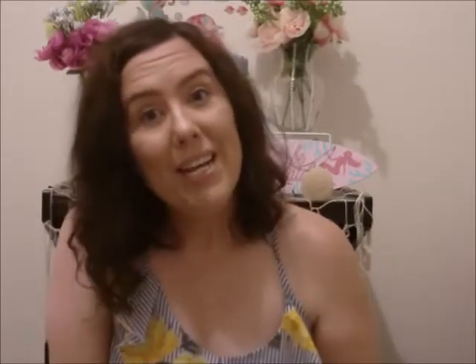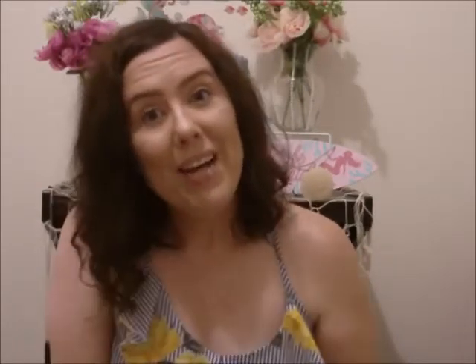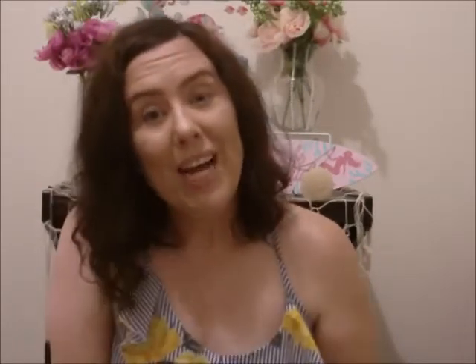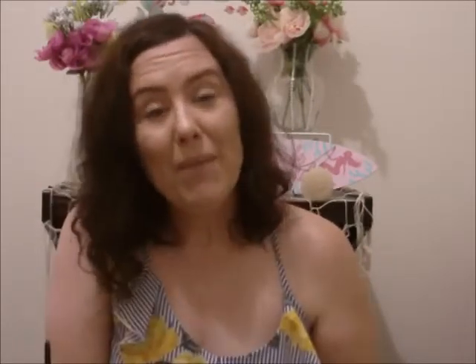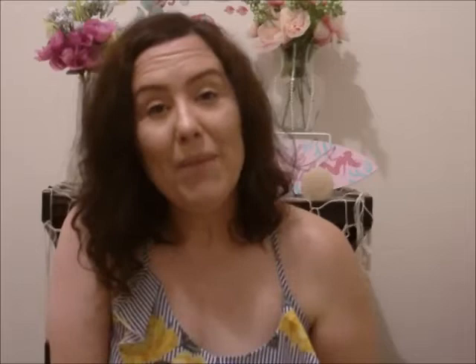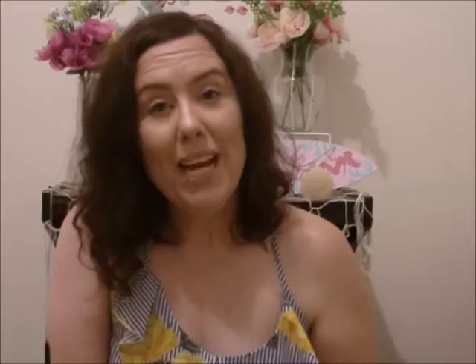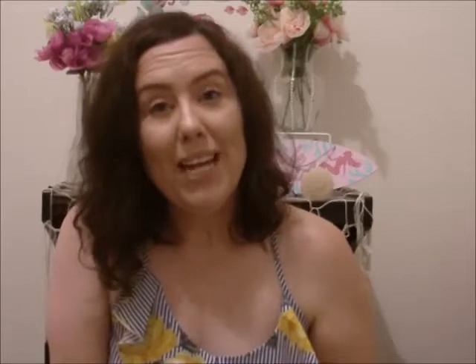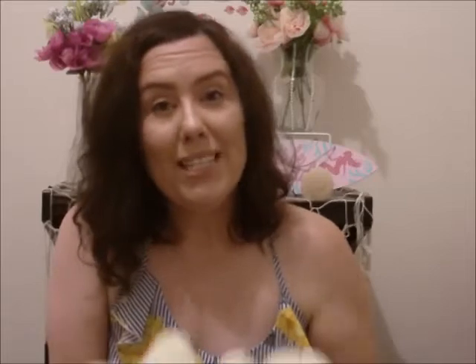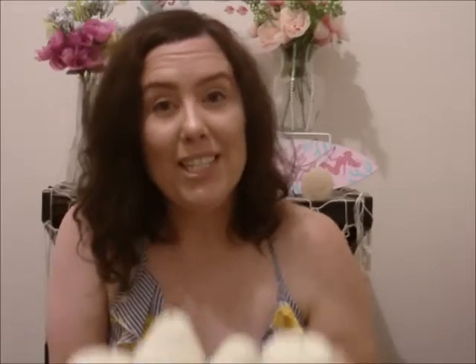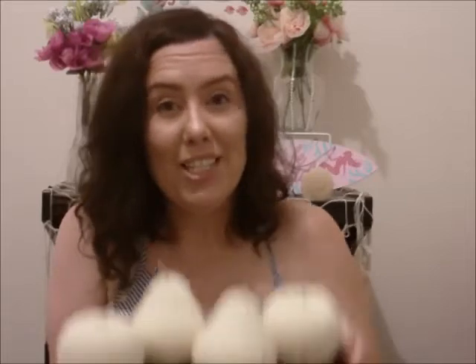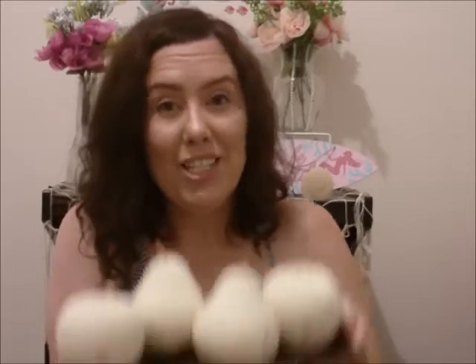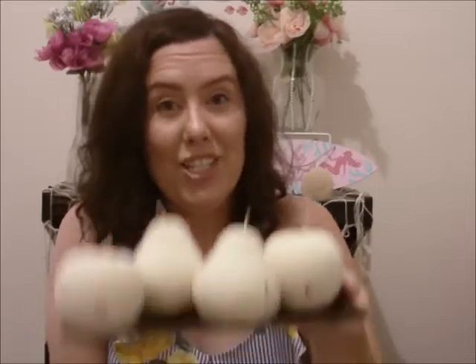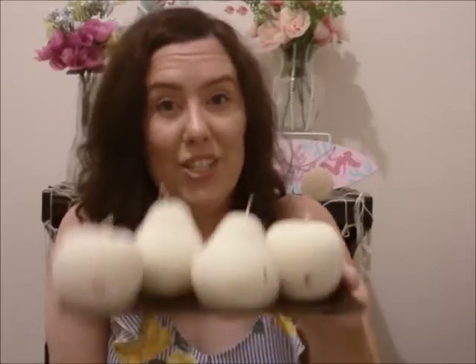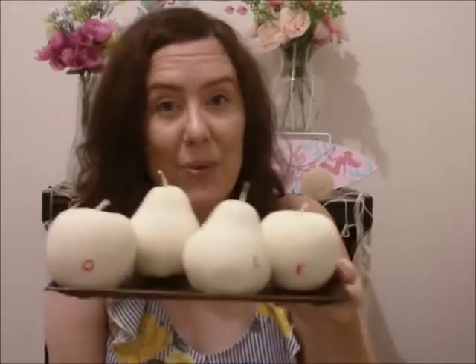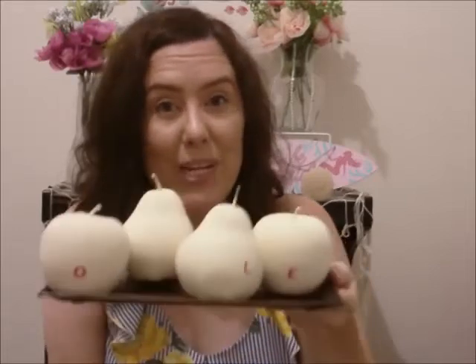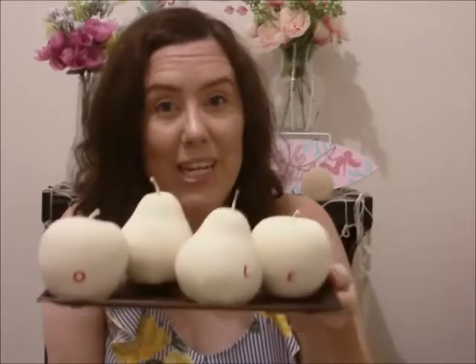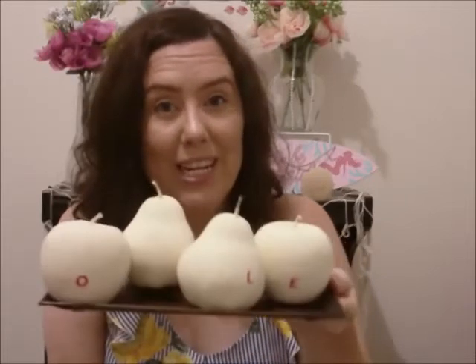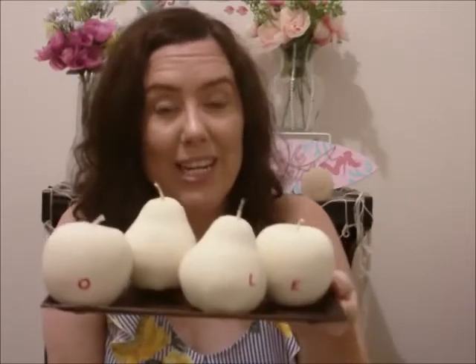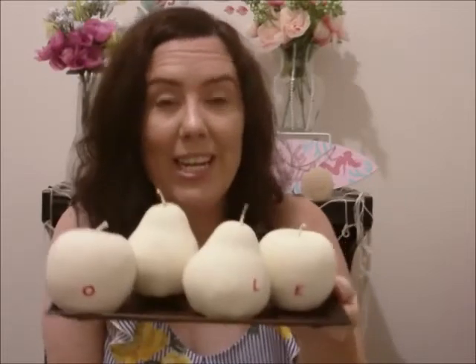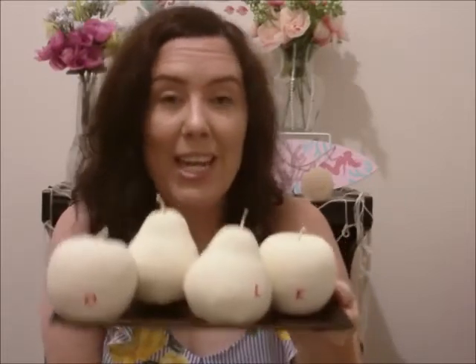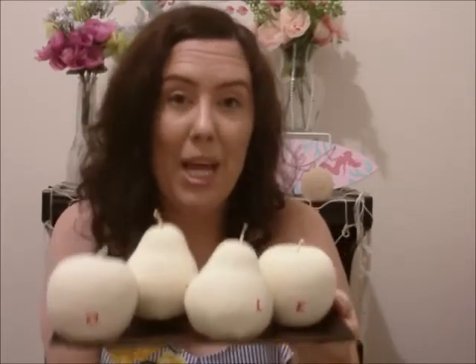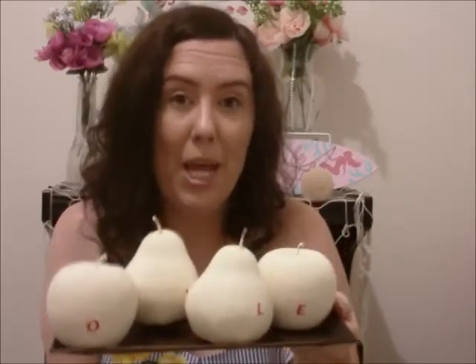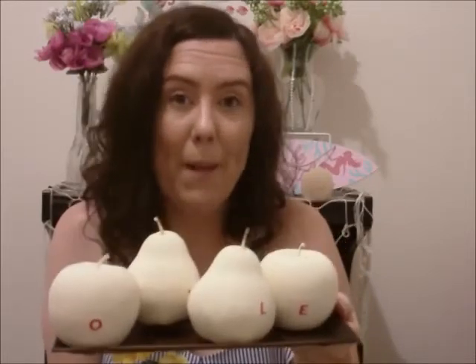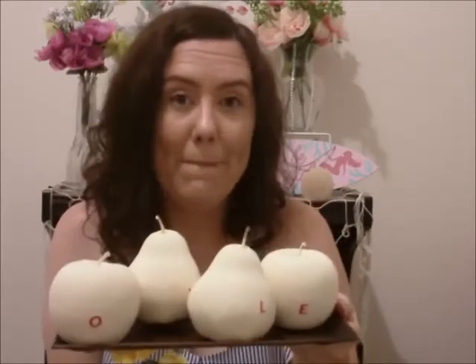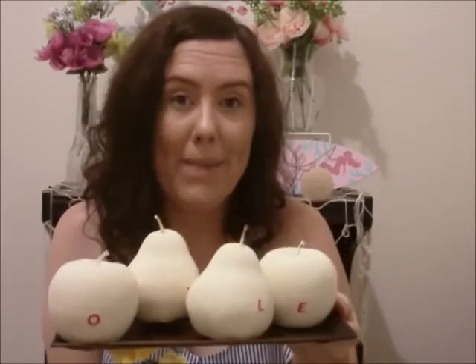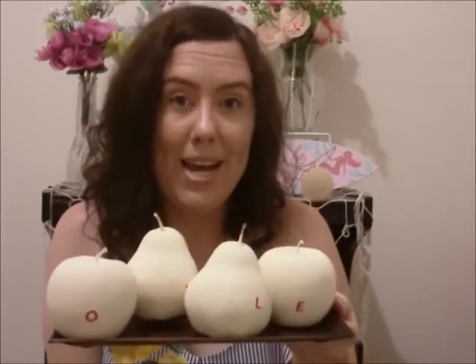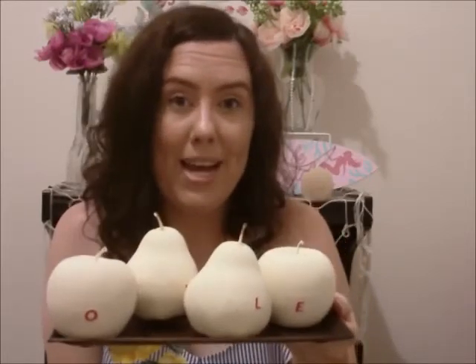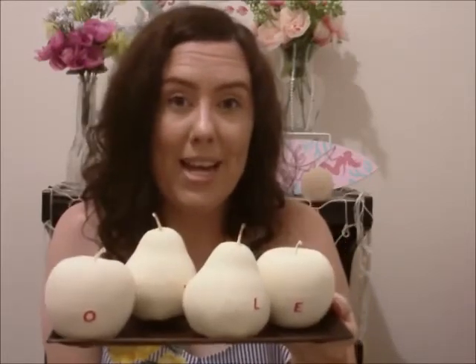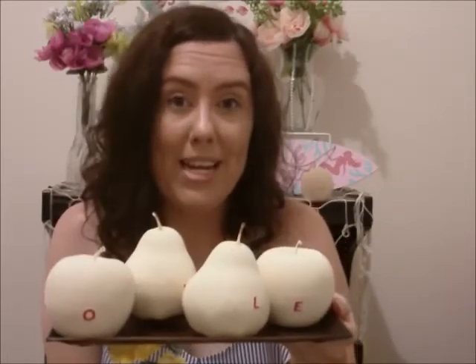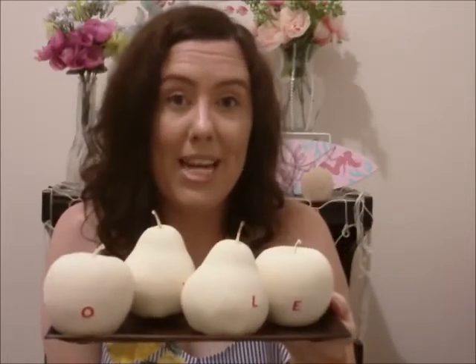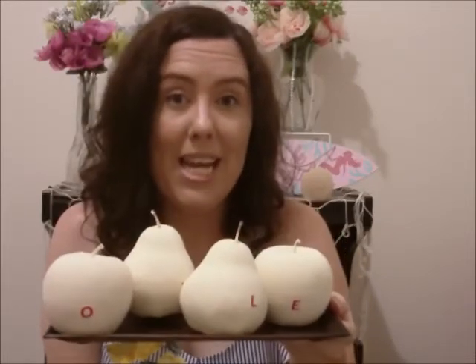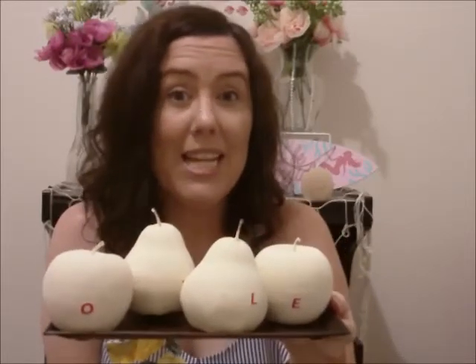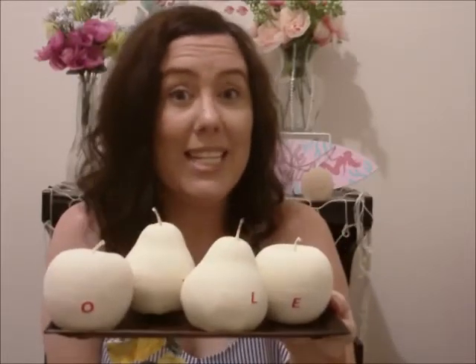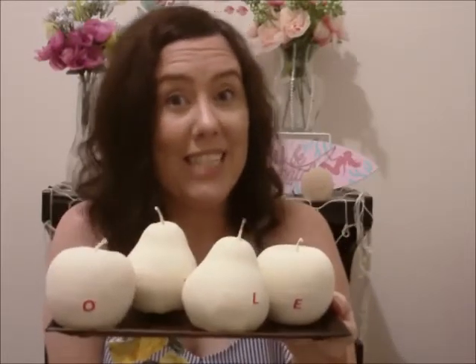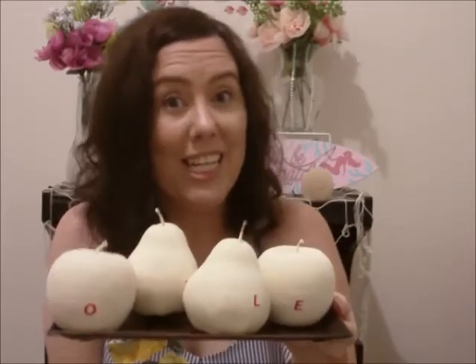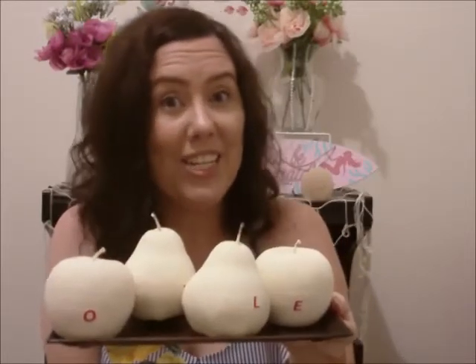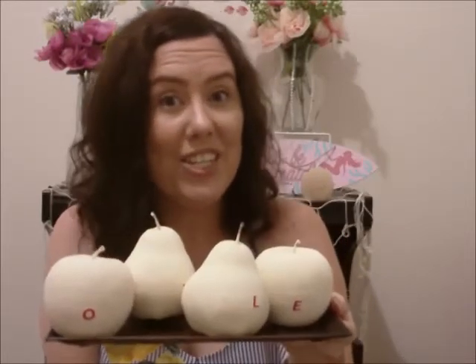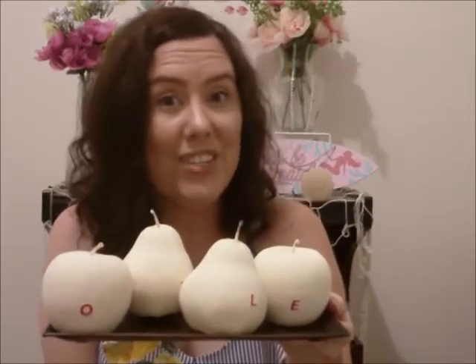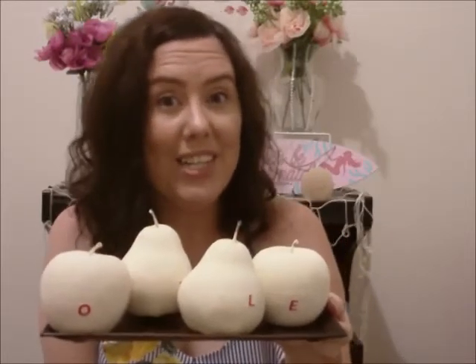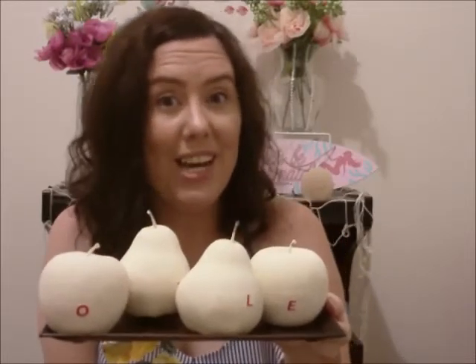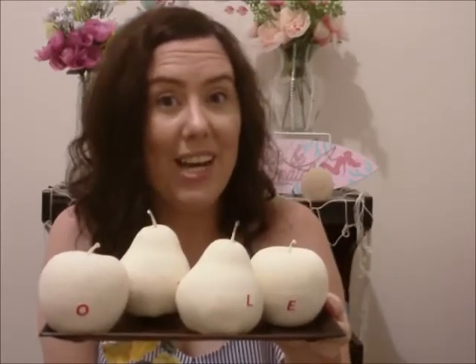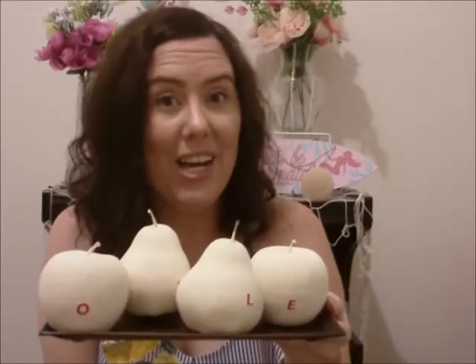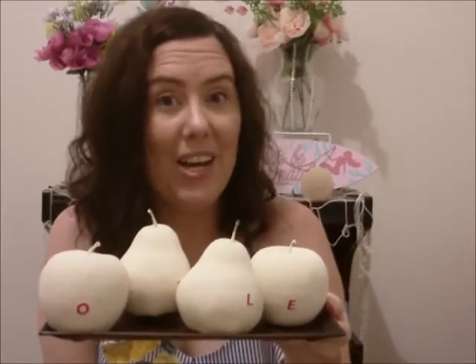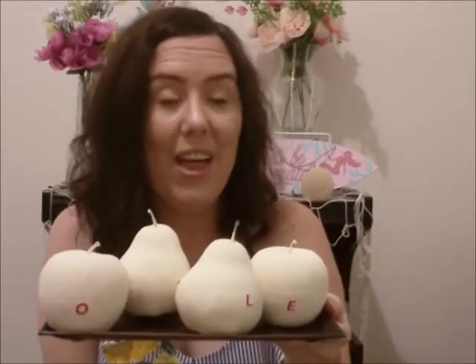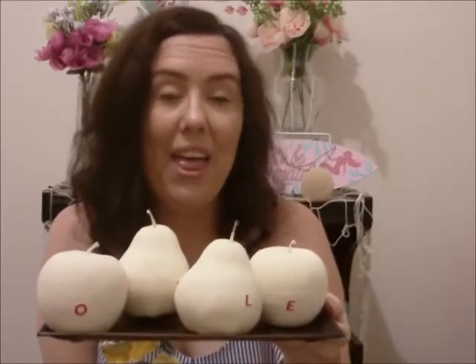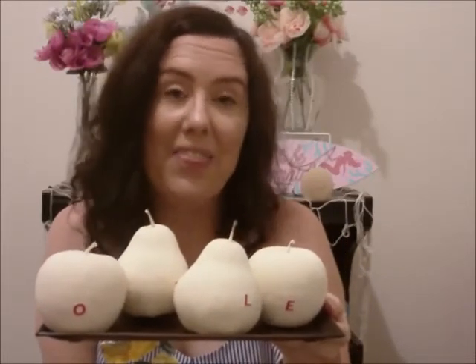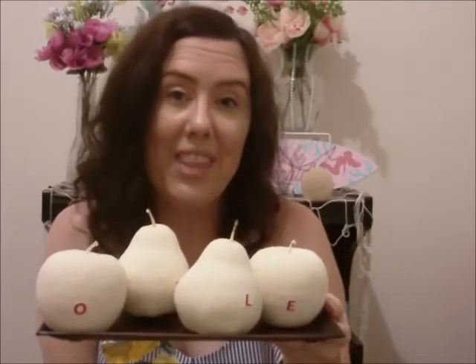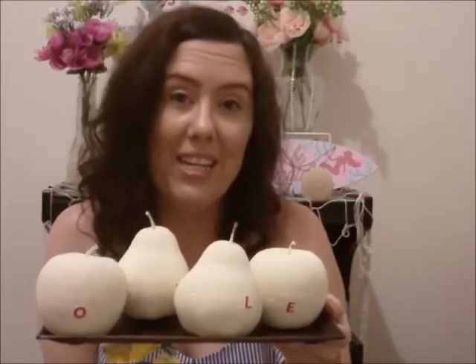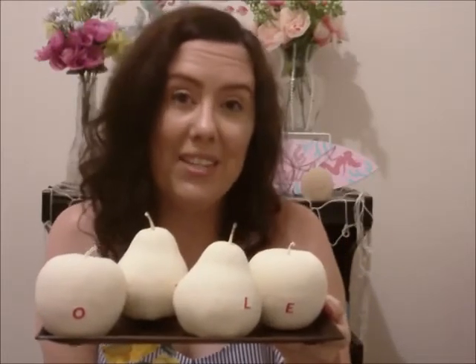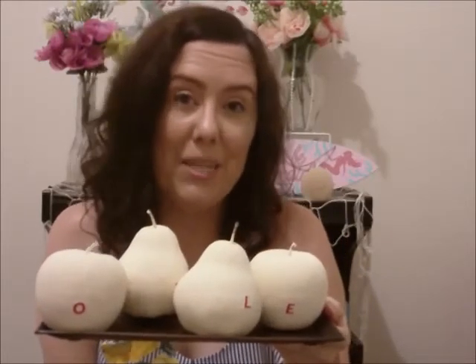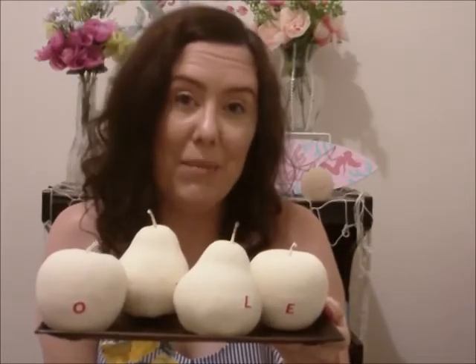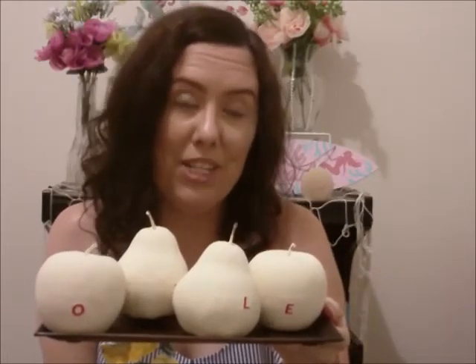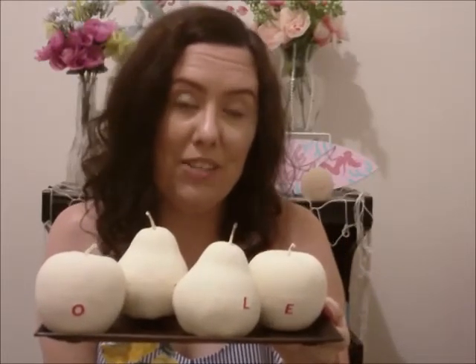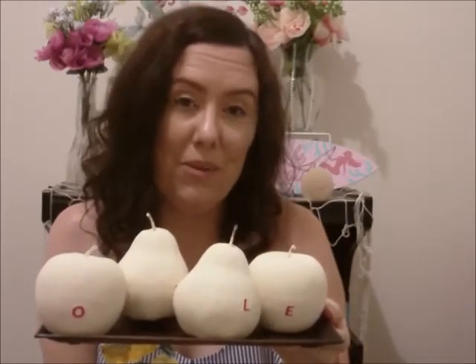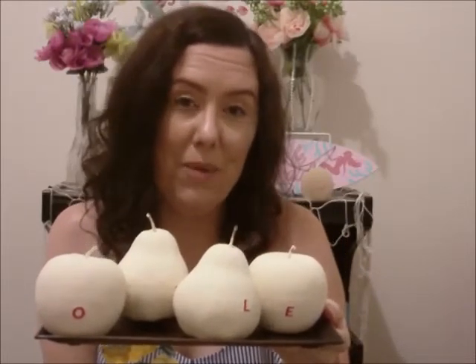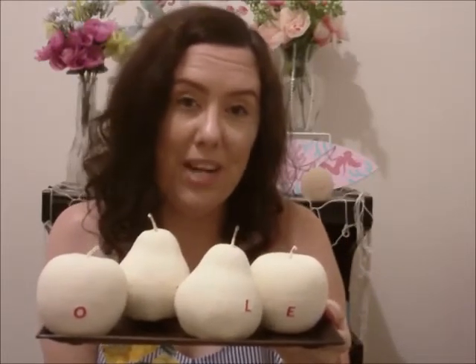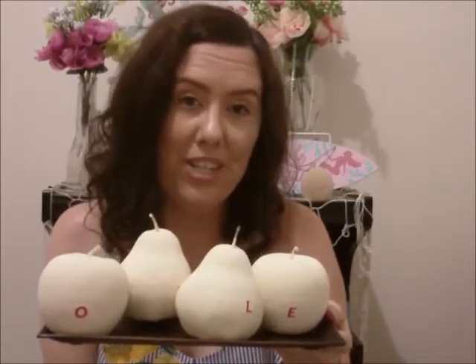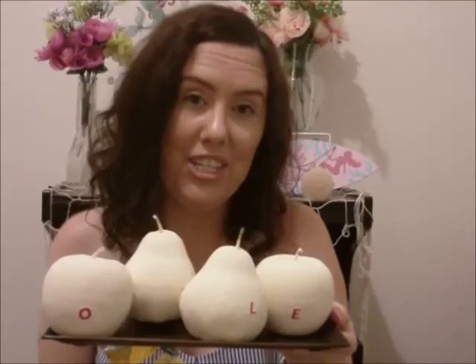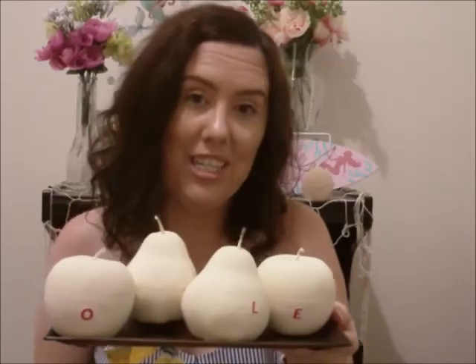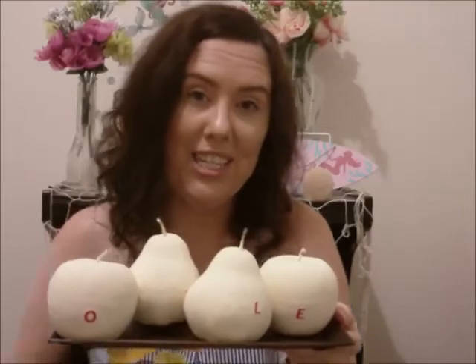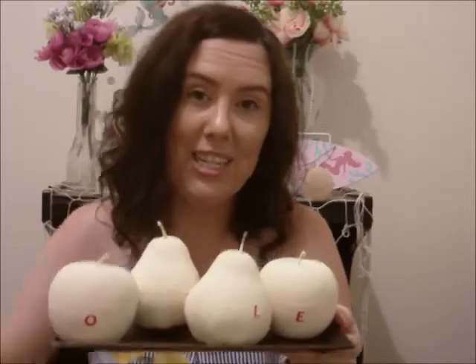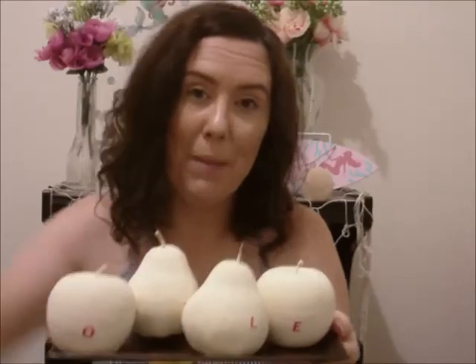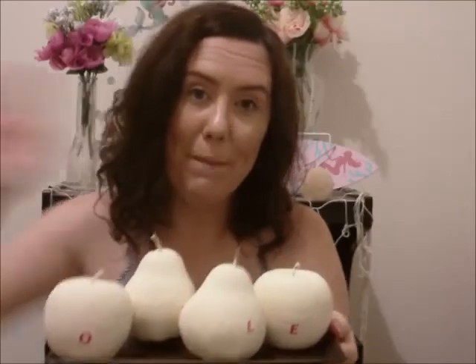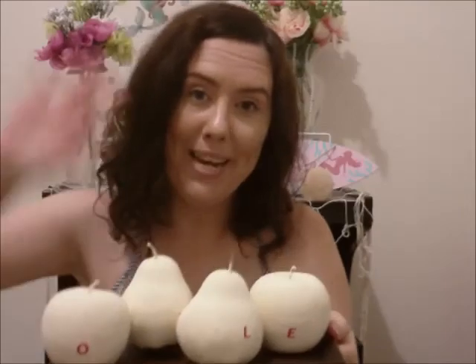I hope you guys enjoyed my Dollar Tree haul. Thank you so much for watching. Bye.